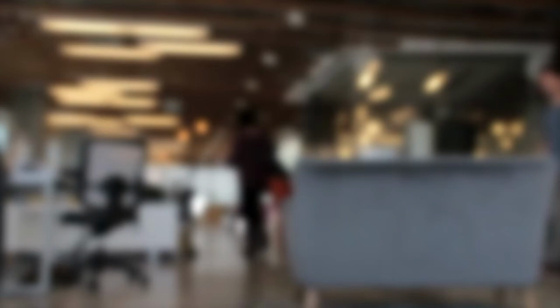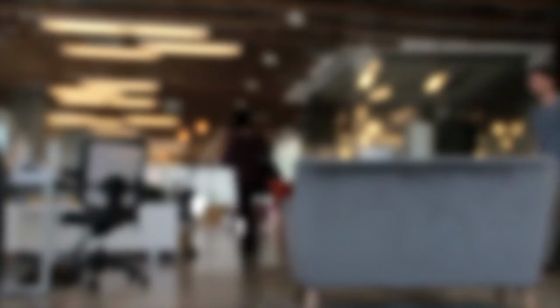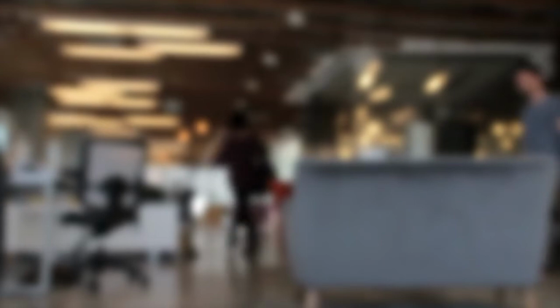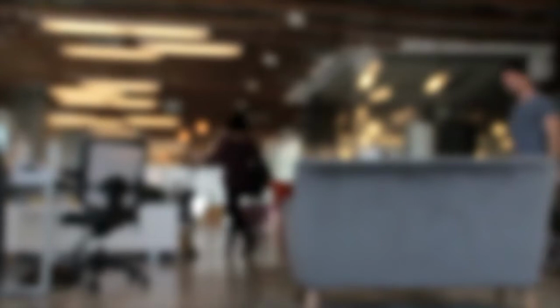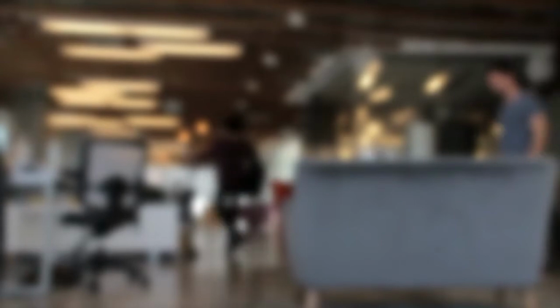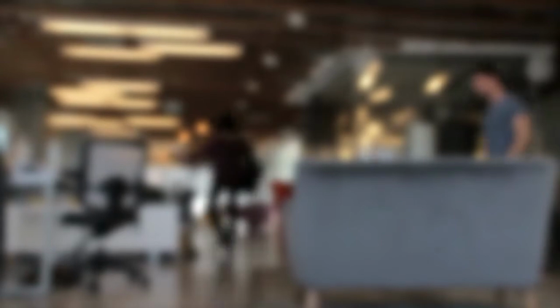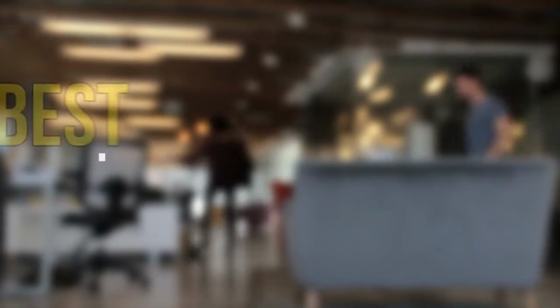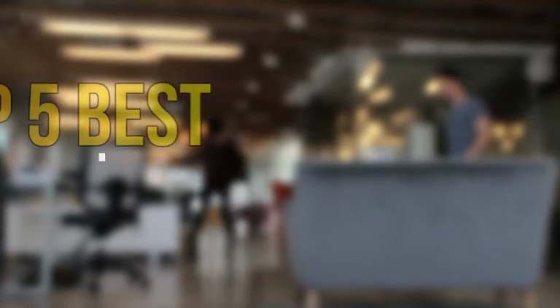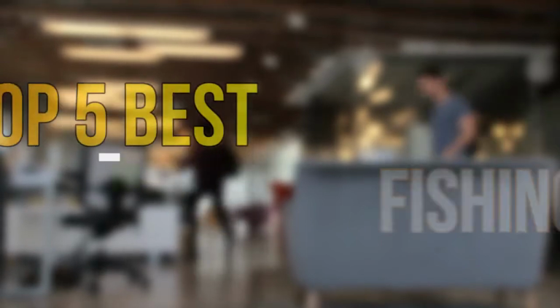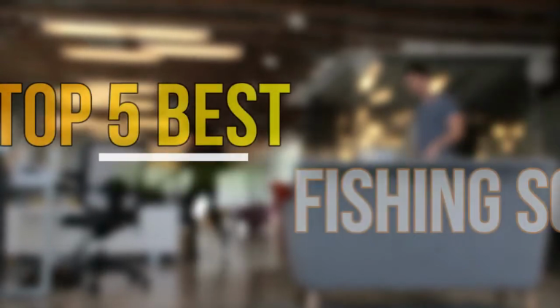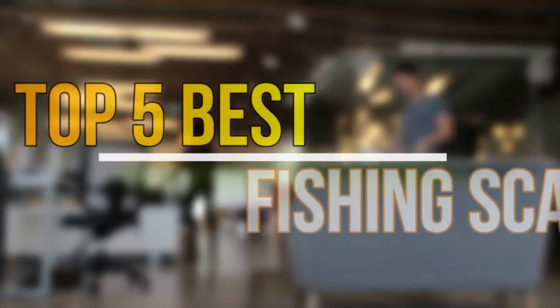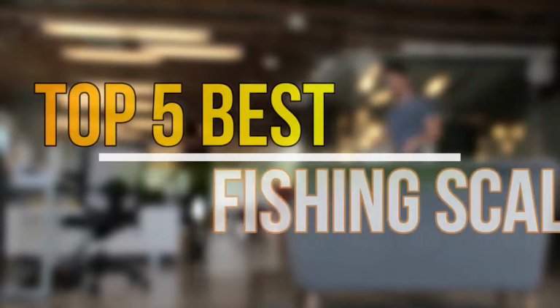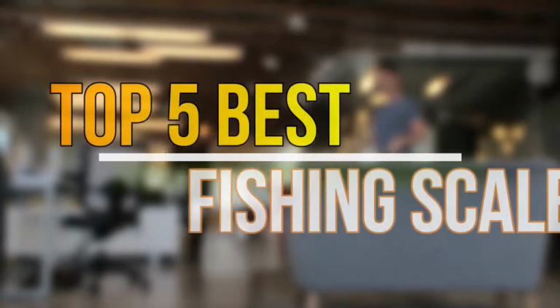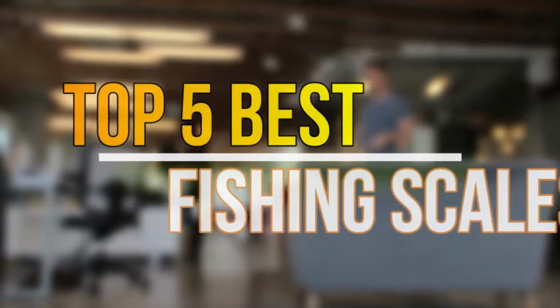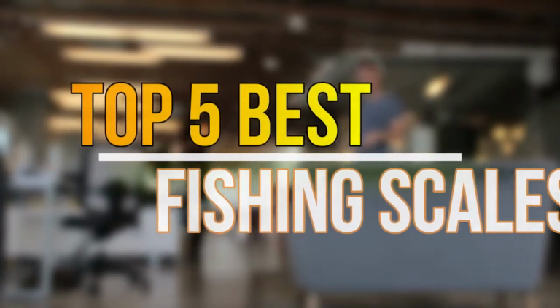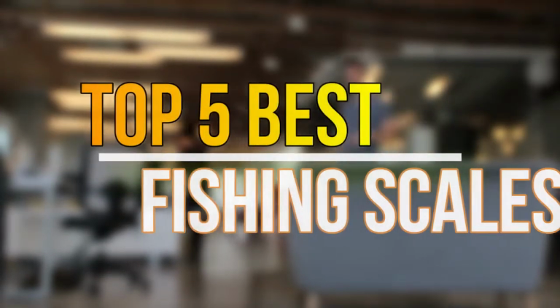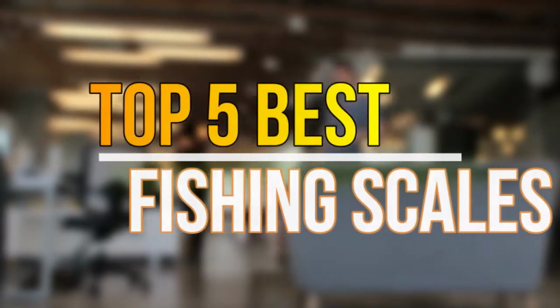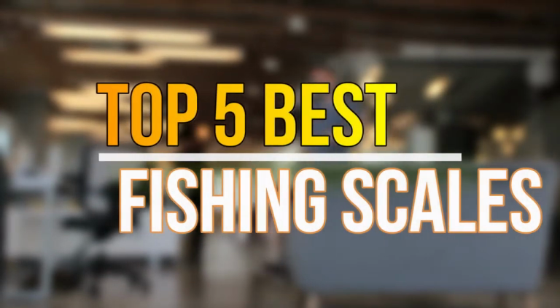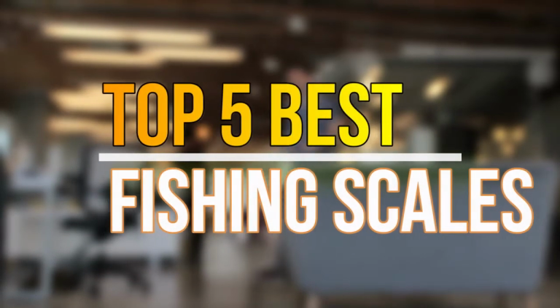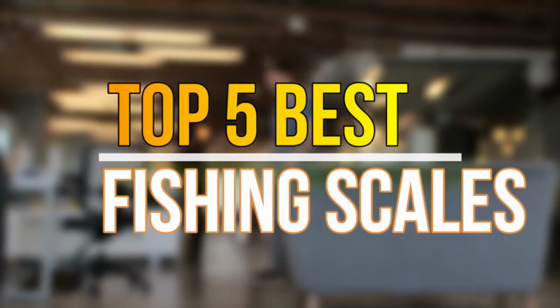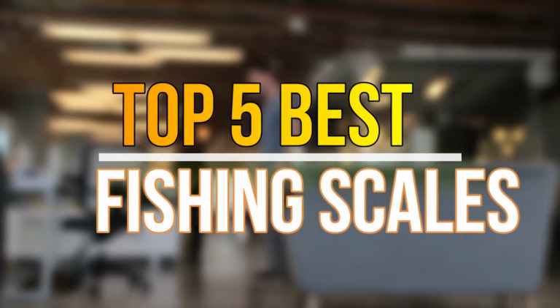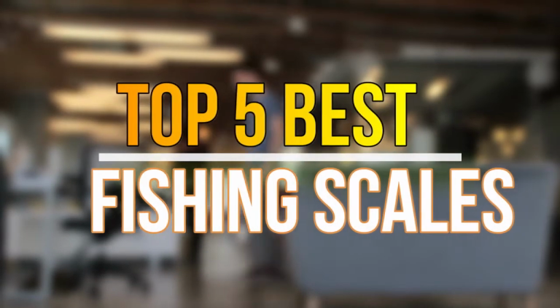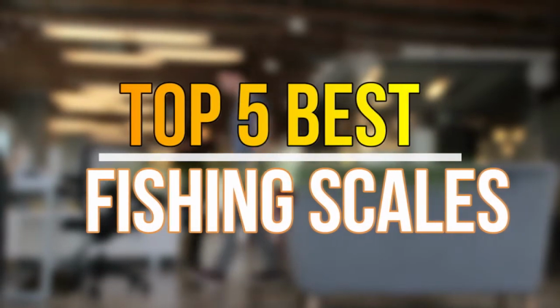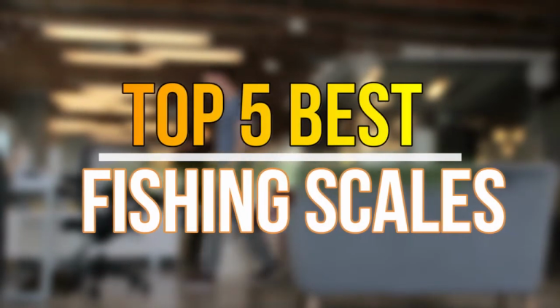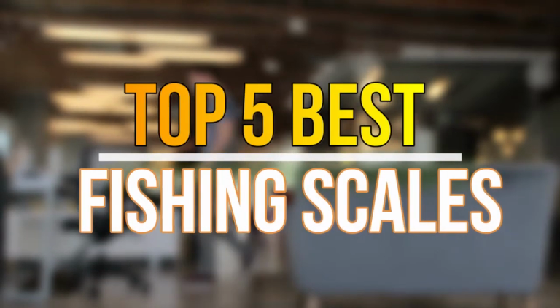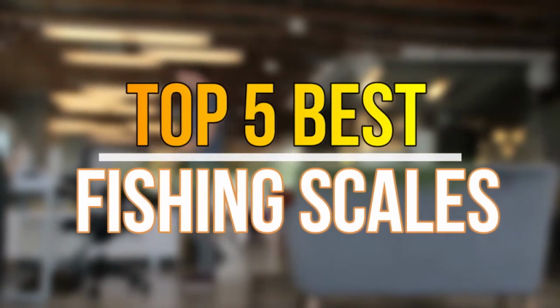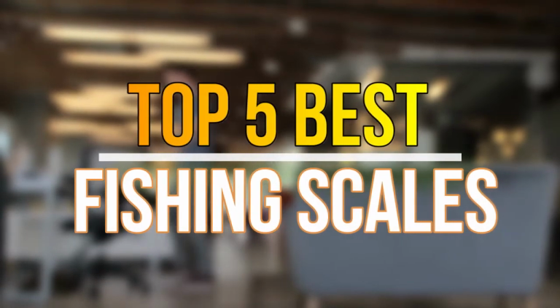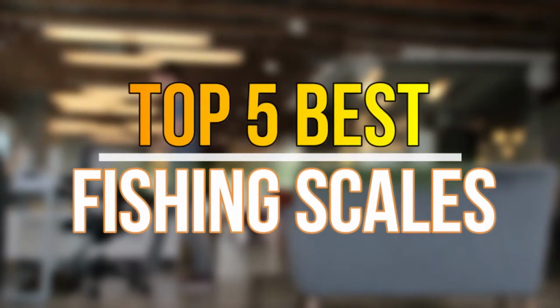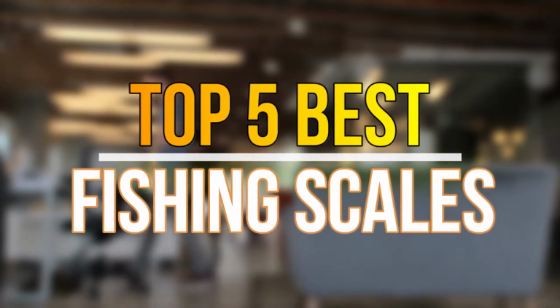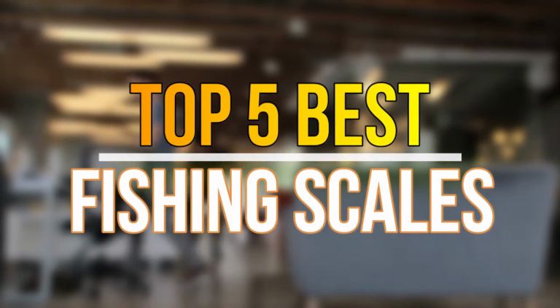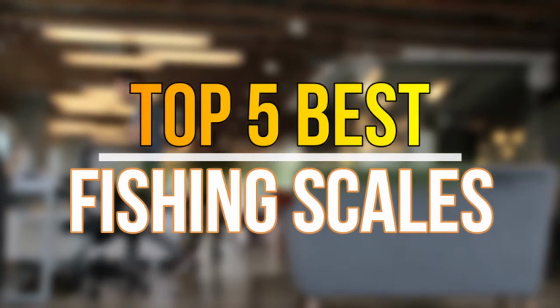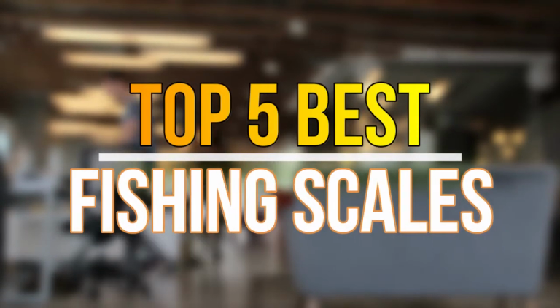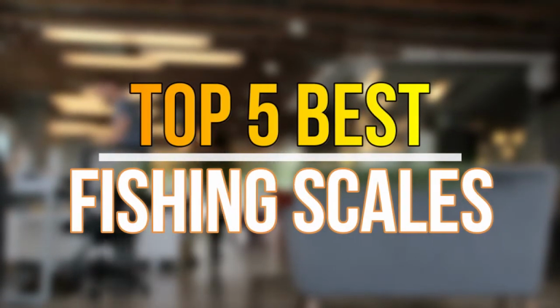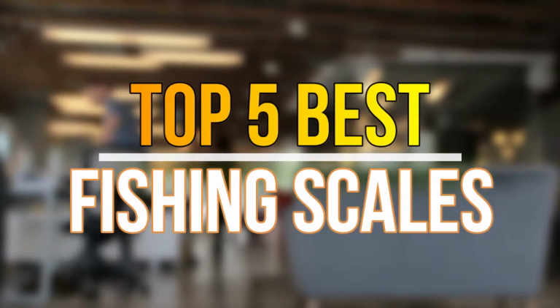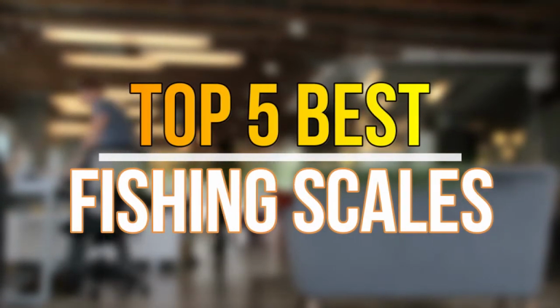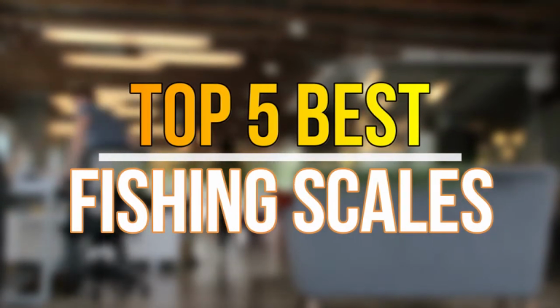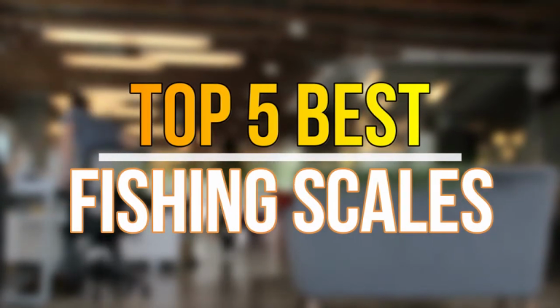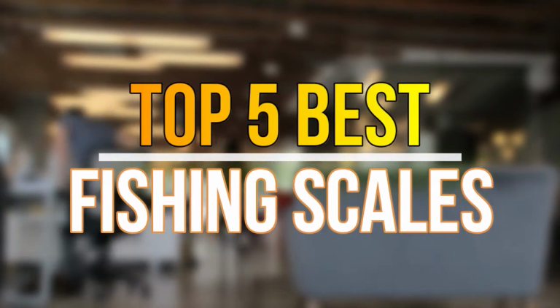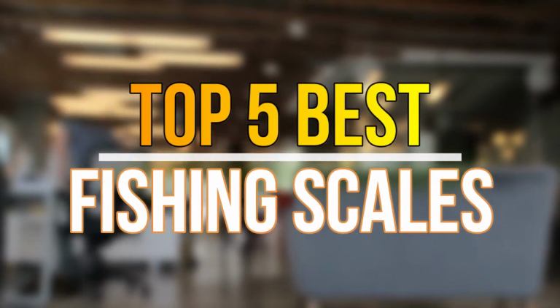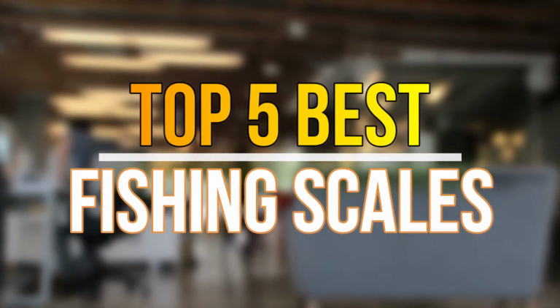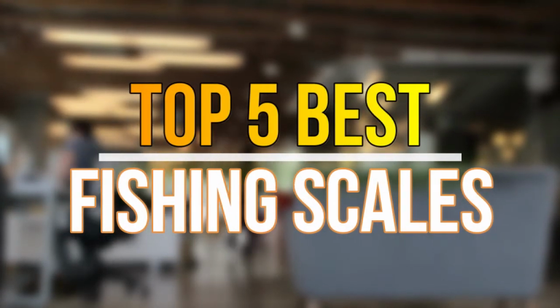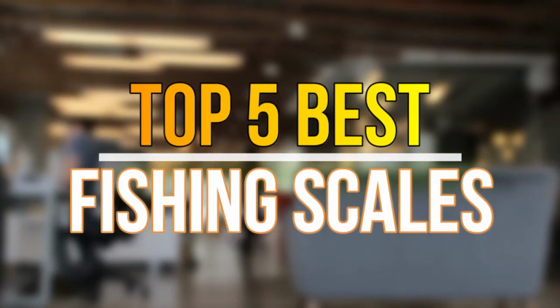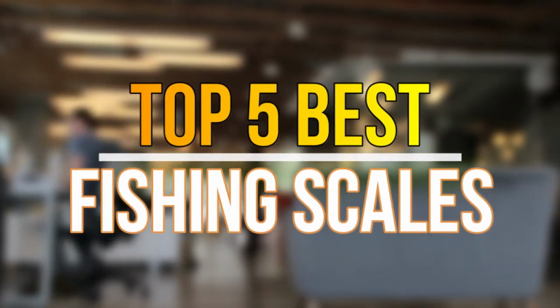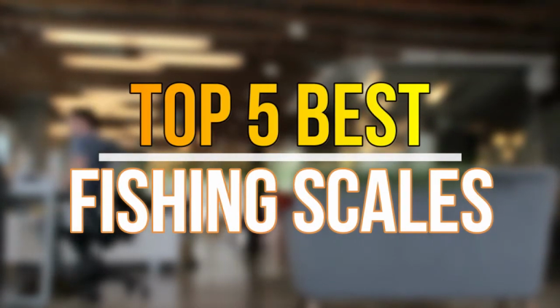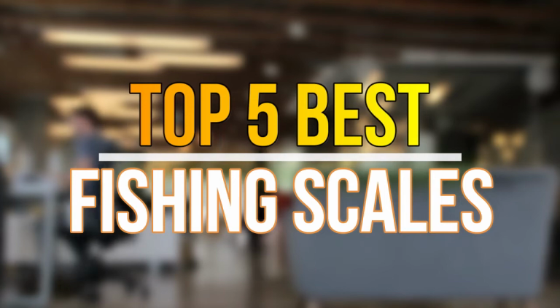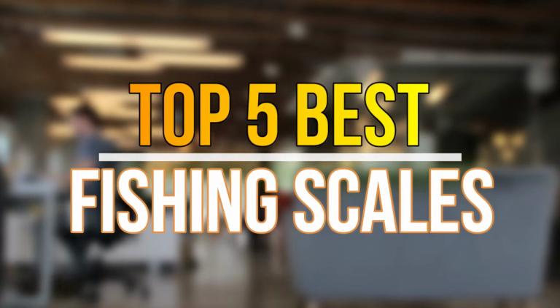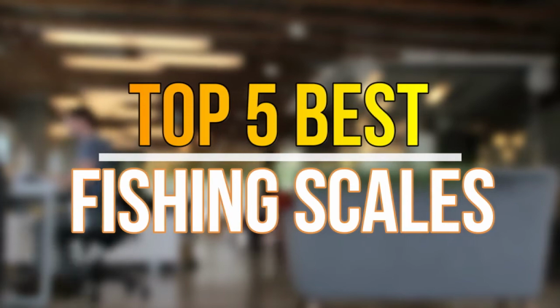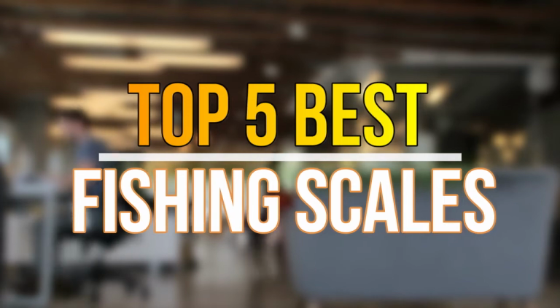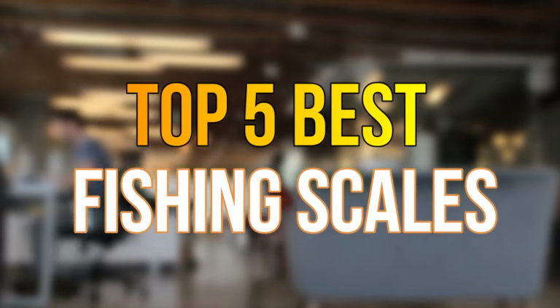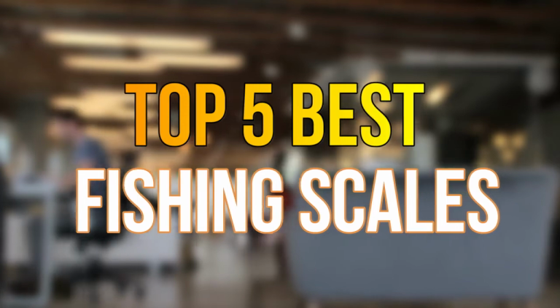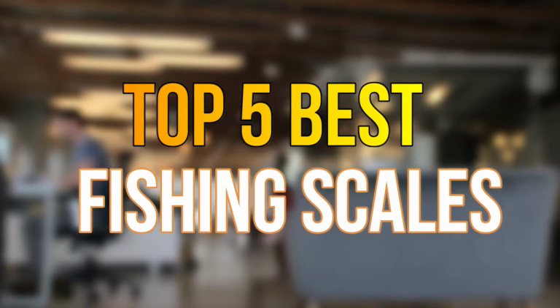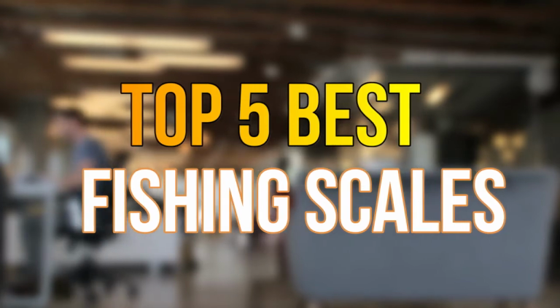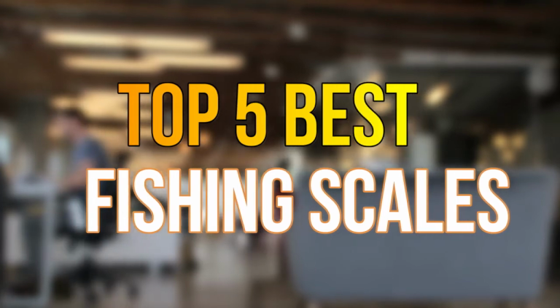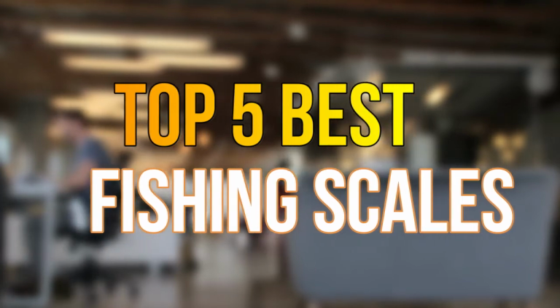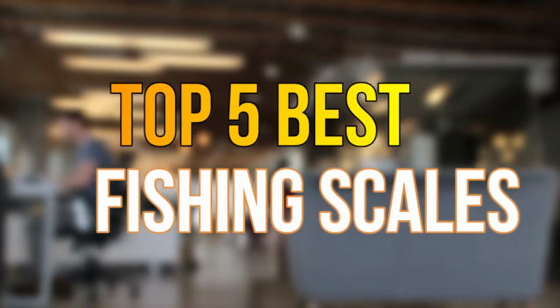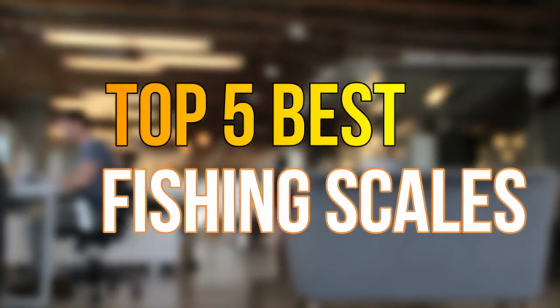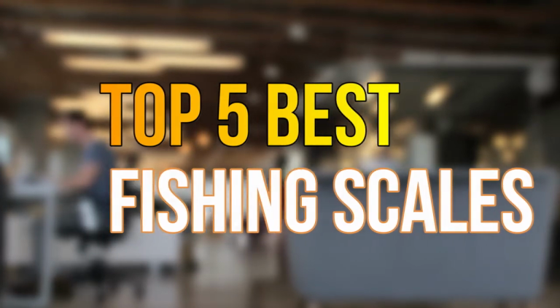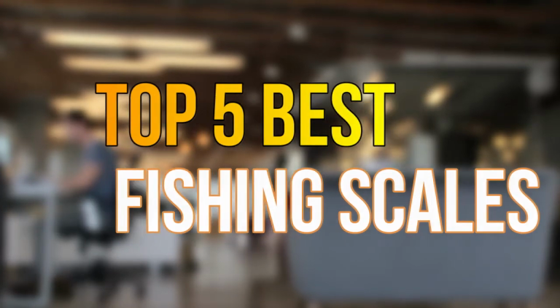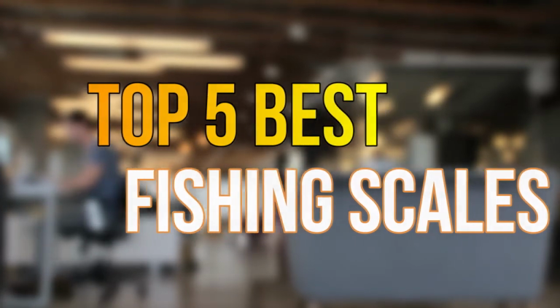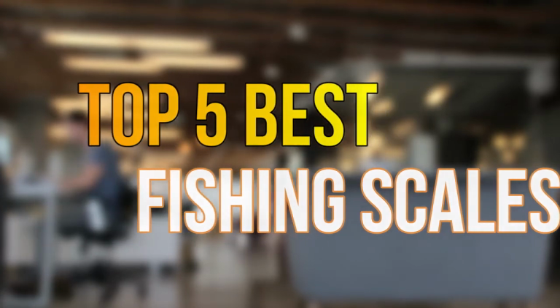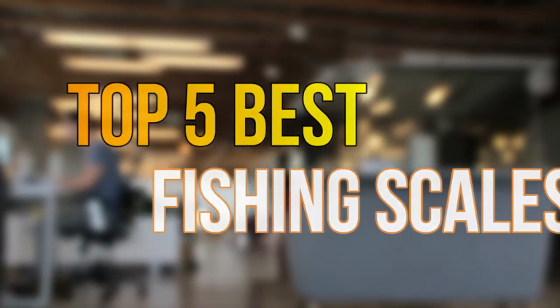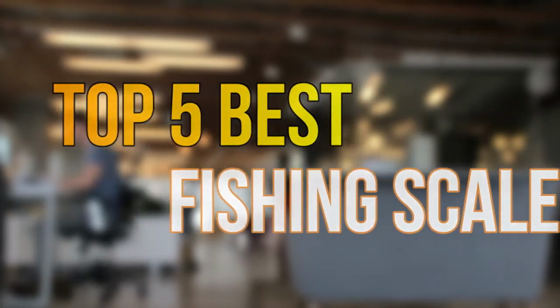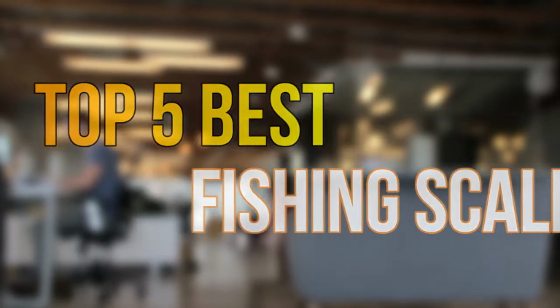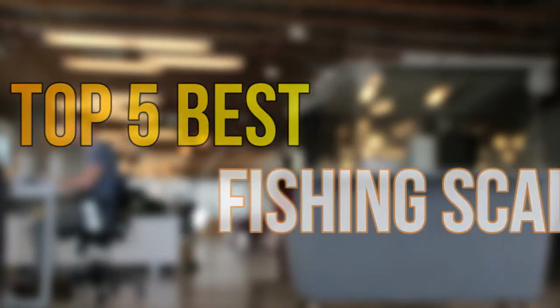Hello guys, today in this video we are going to help you to find out the best fishing scales in the market. Let's get started with the list.